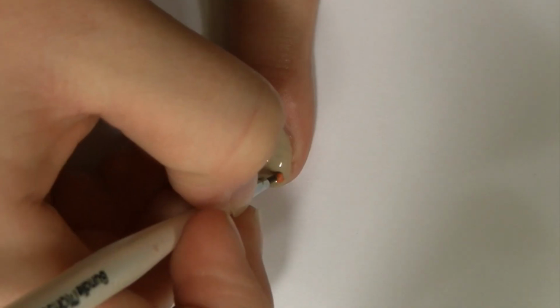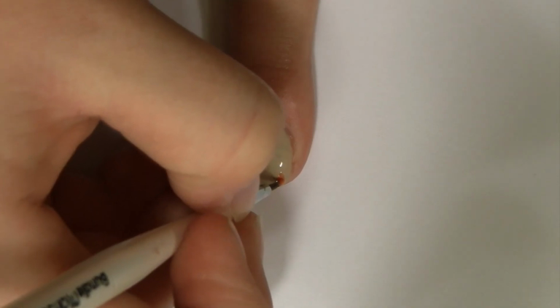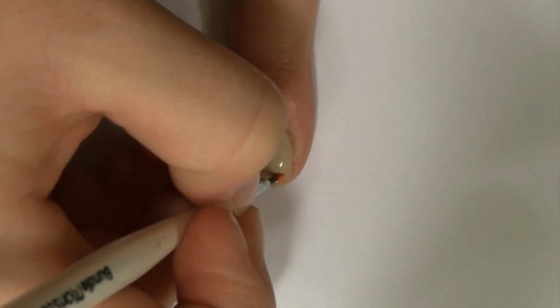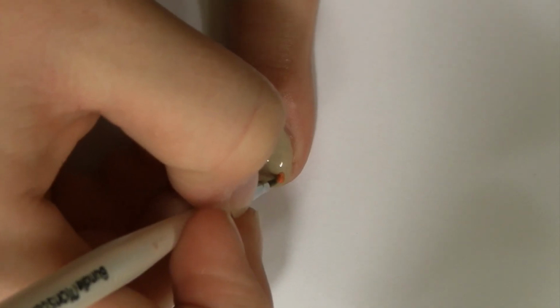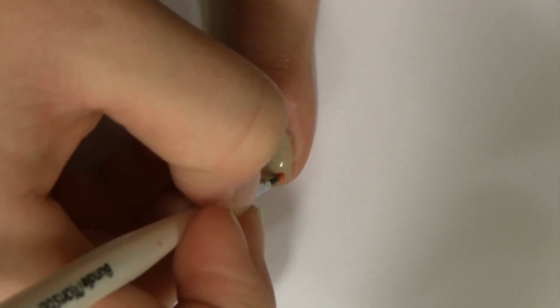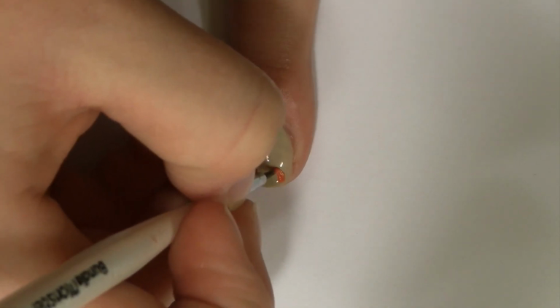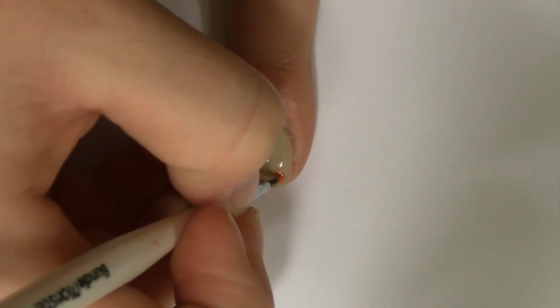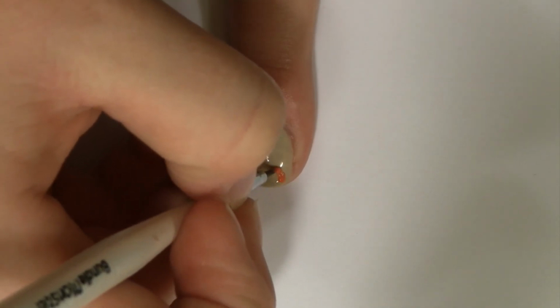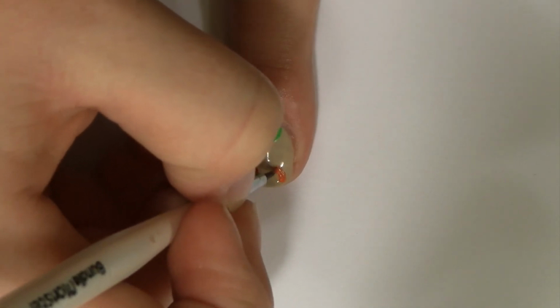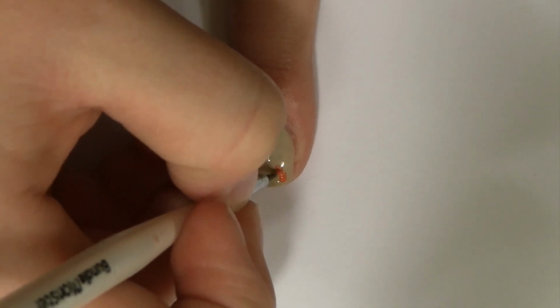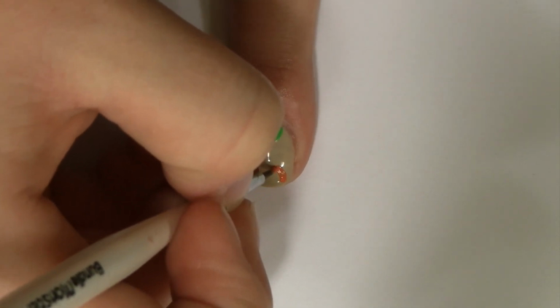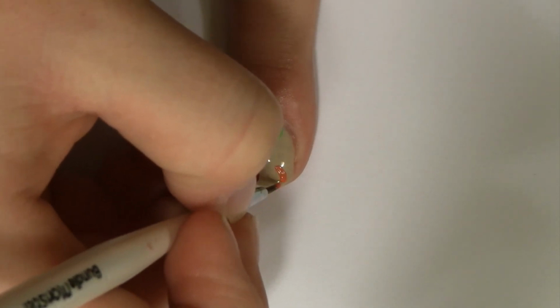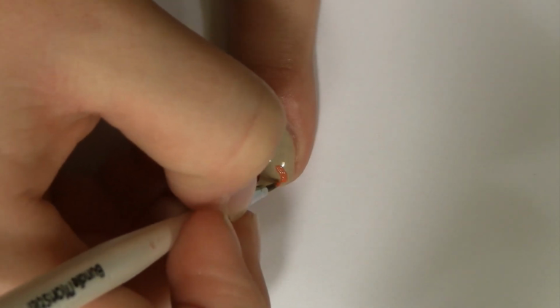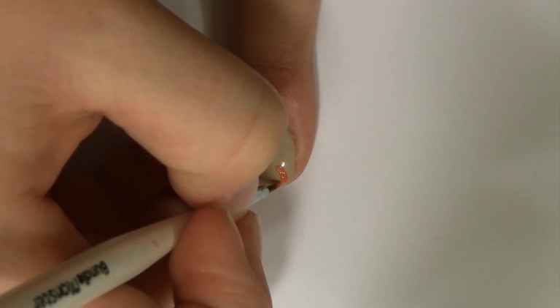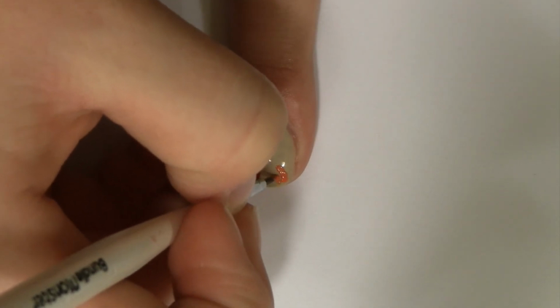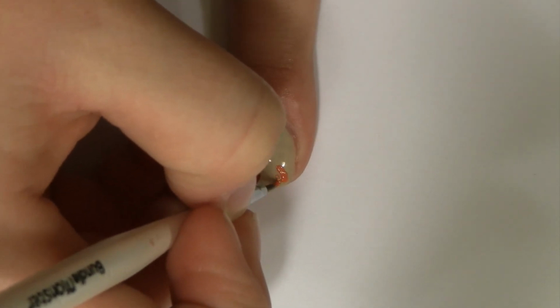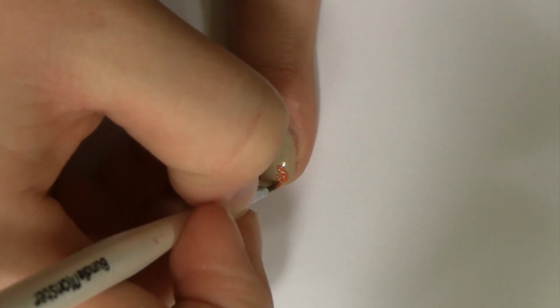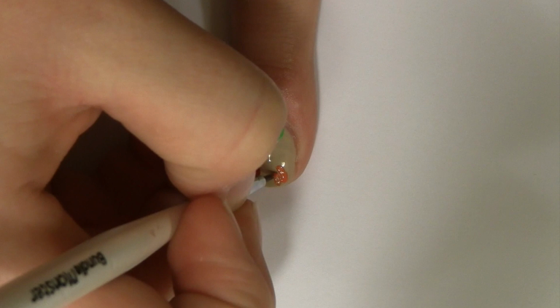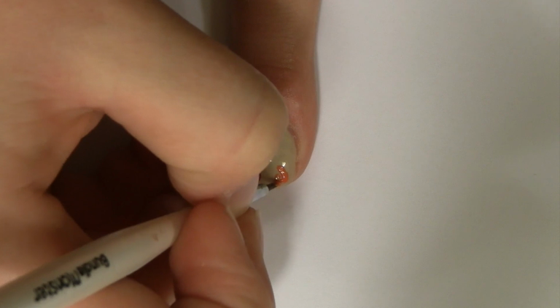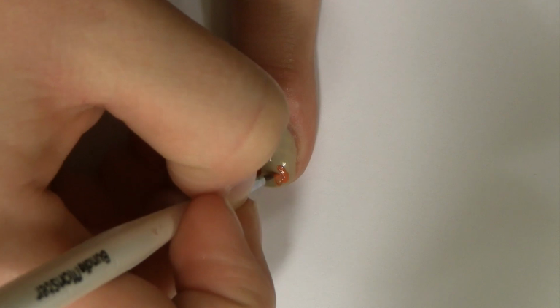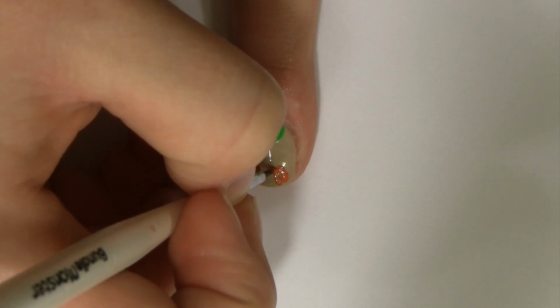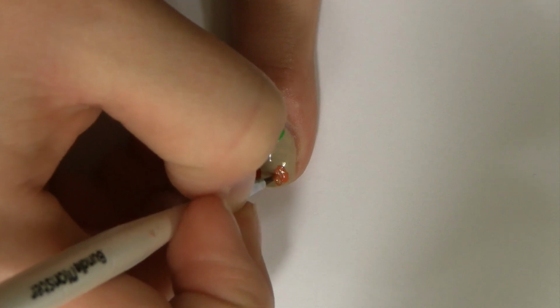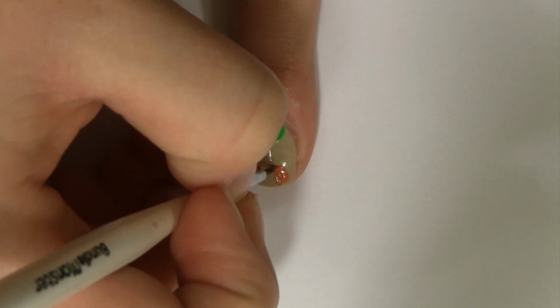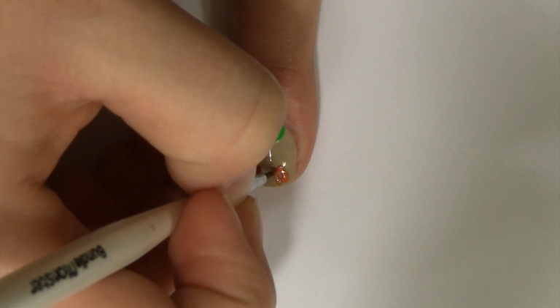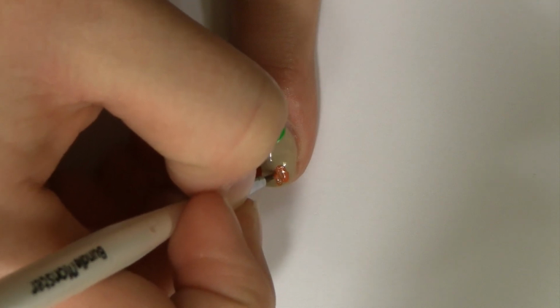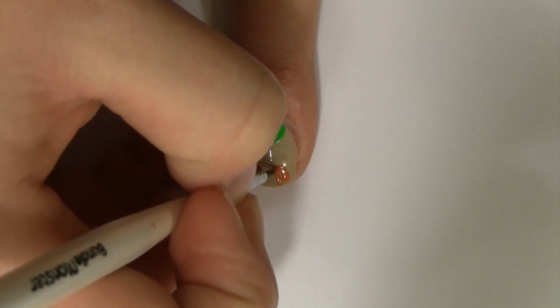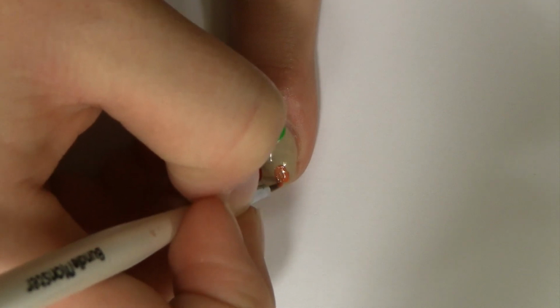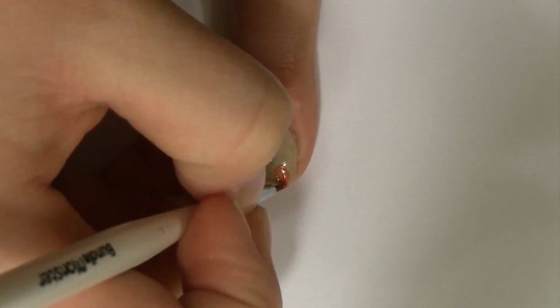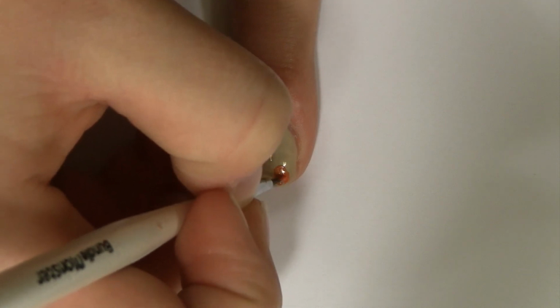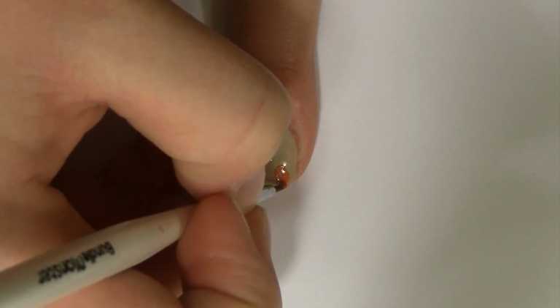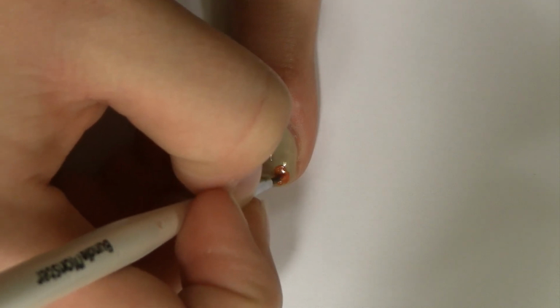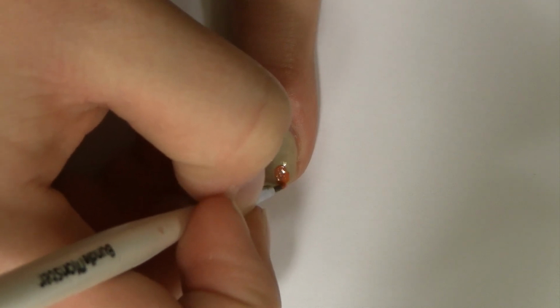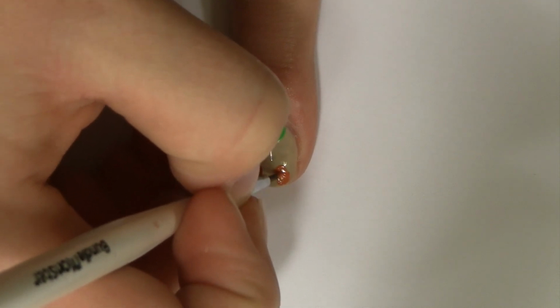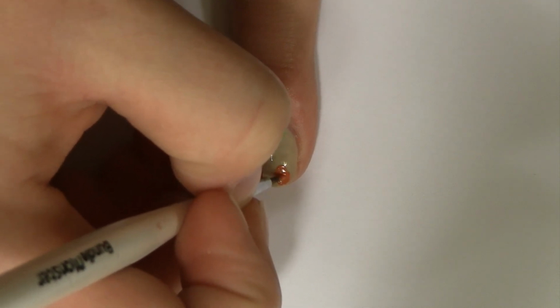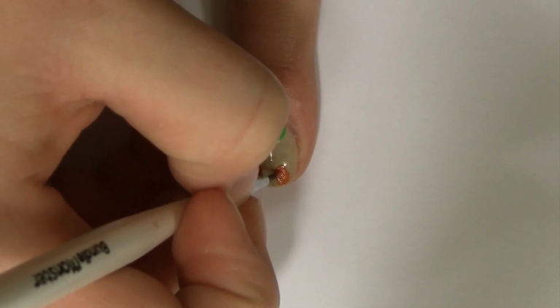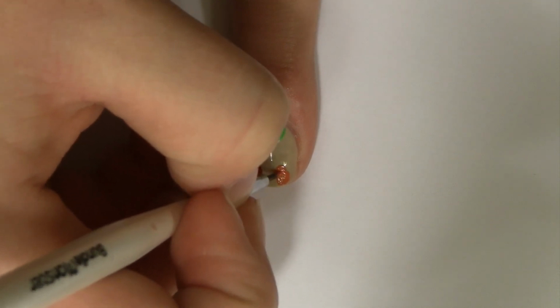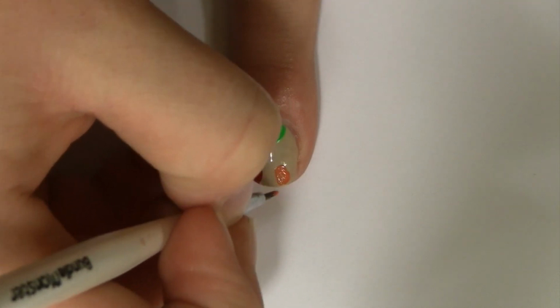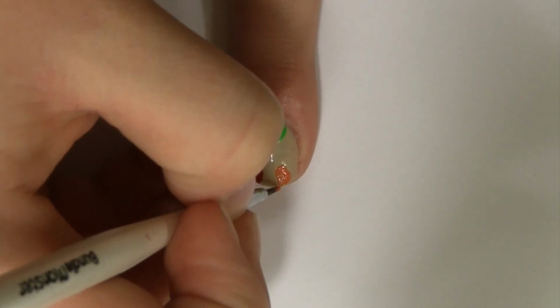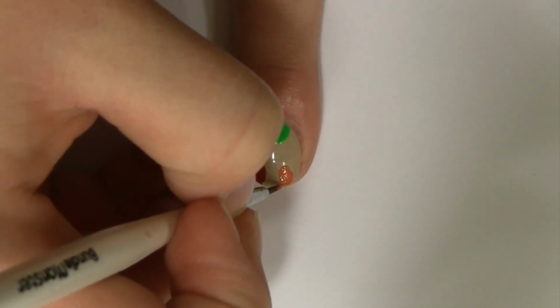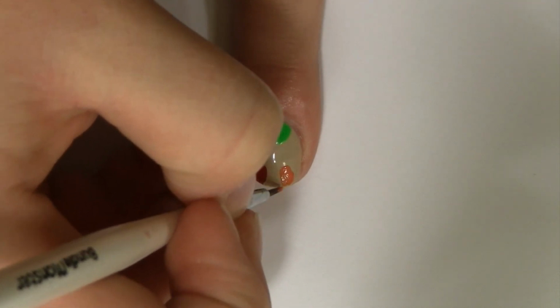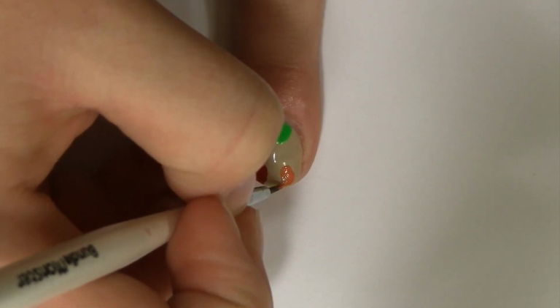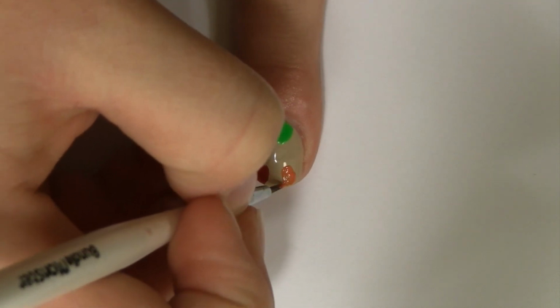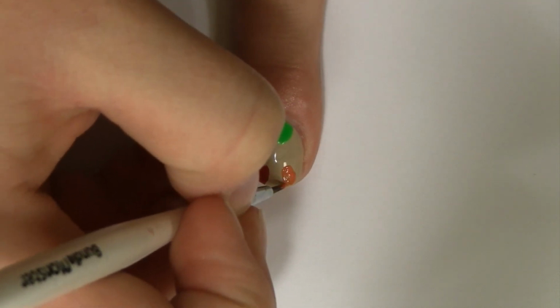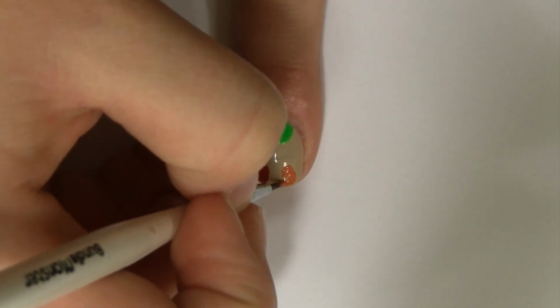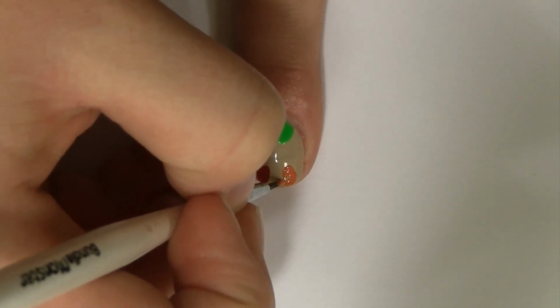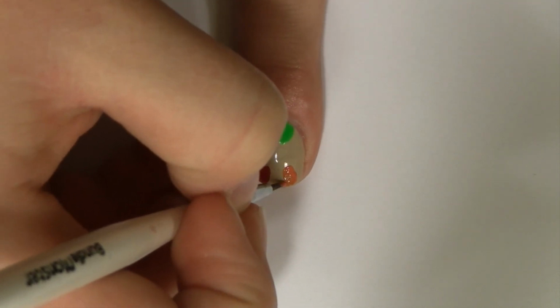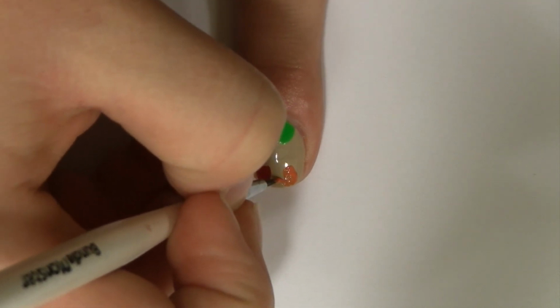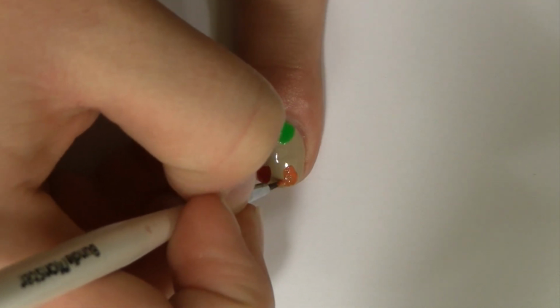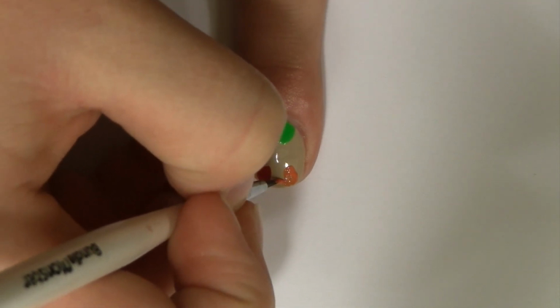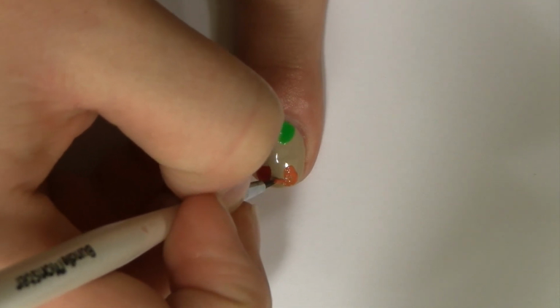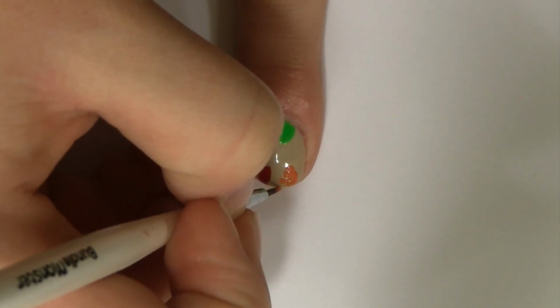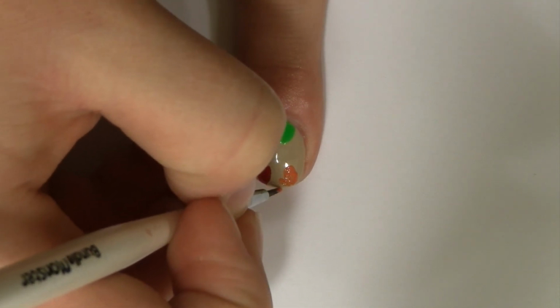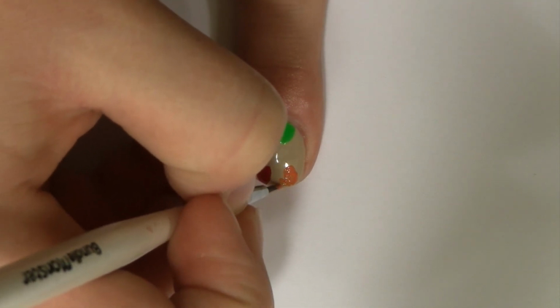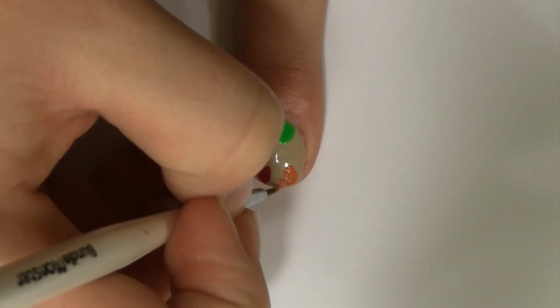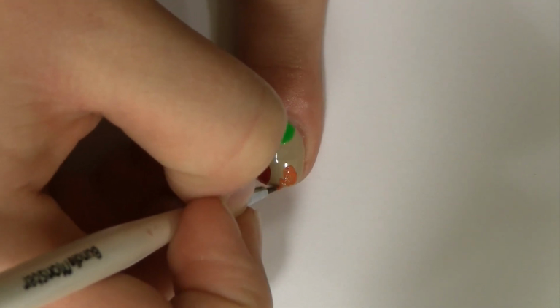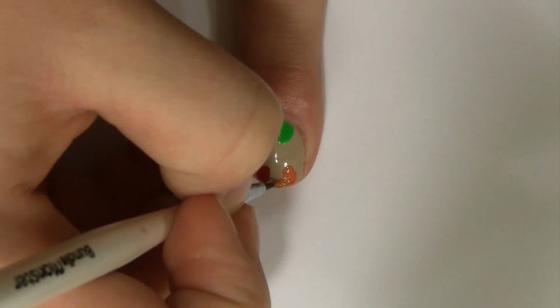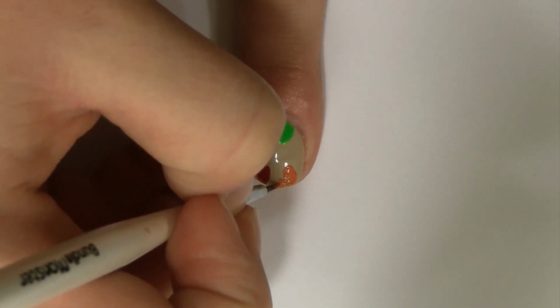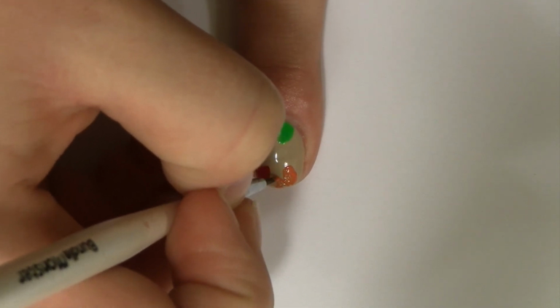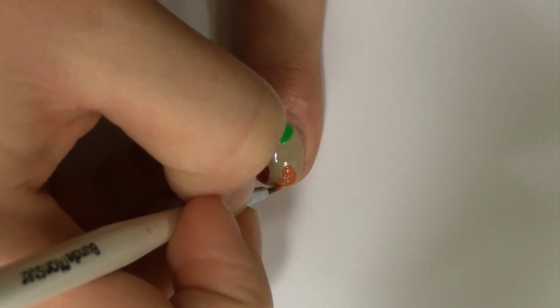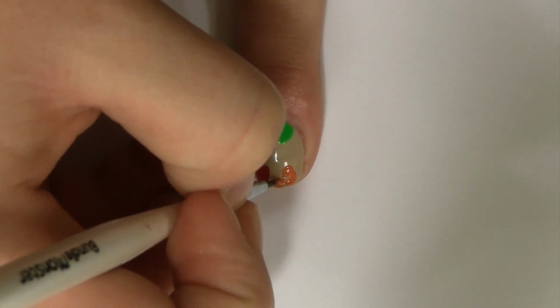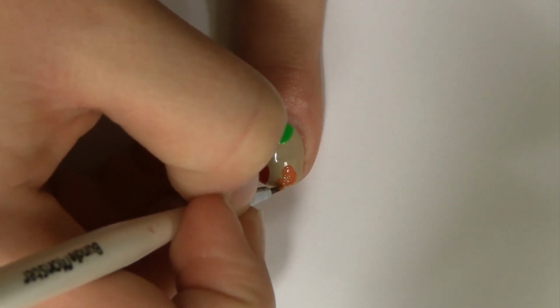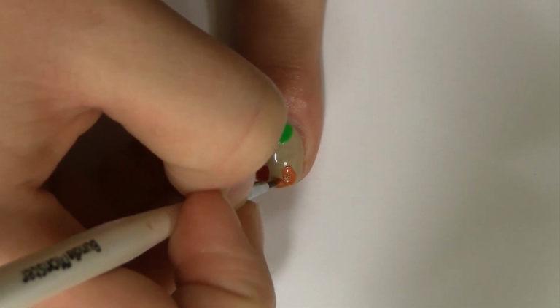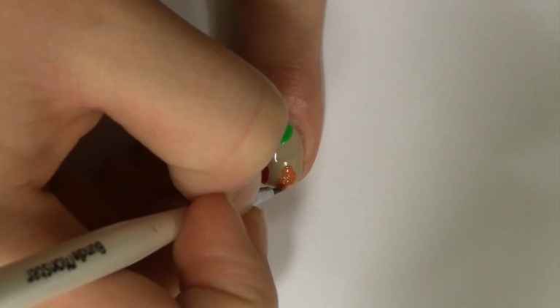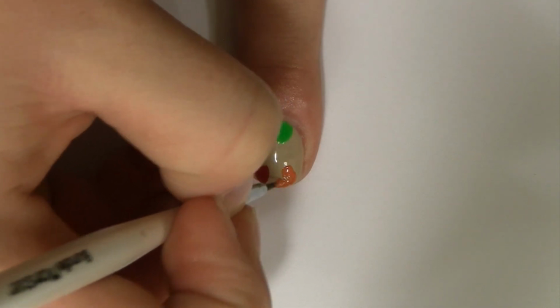For this orange leaf, I decided to make more of a maple leaf shape, so I continued making those curved lines, but instead of one, I did three.